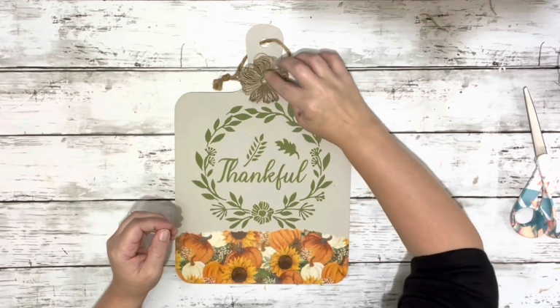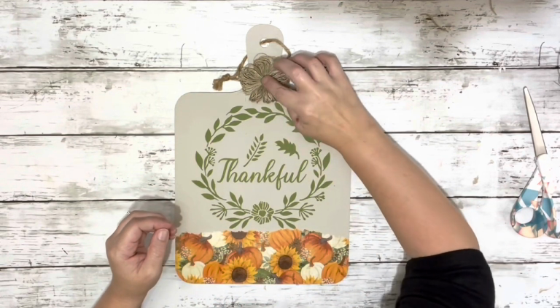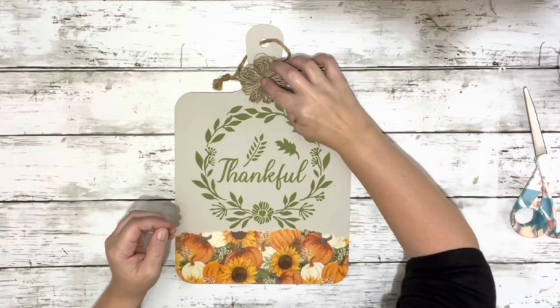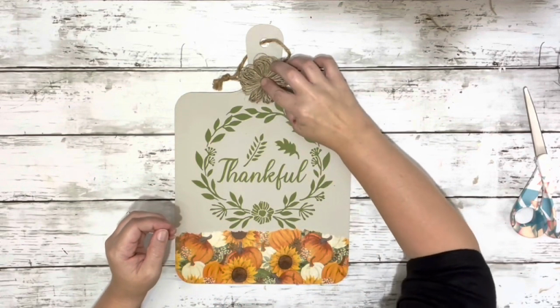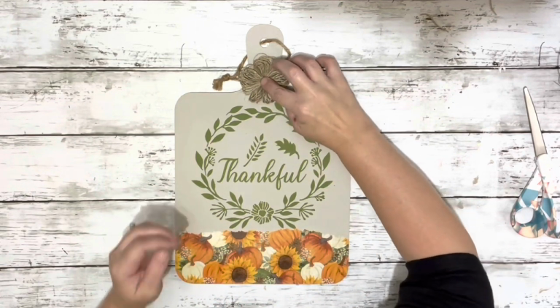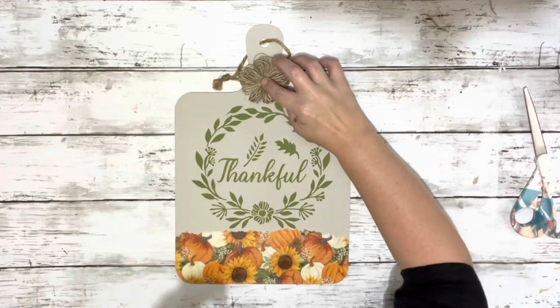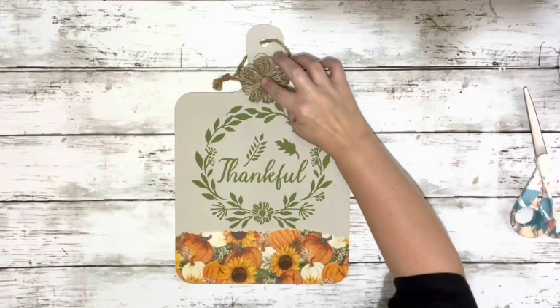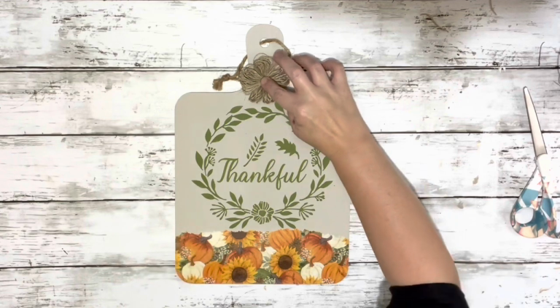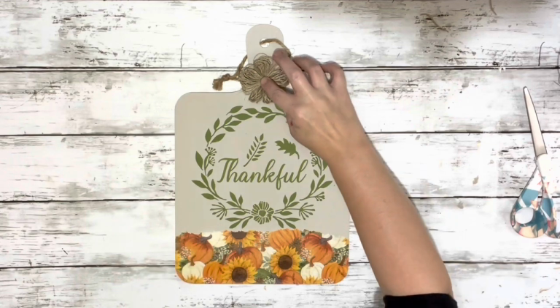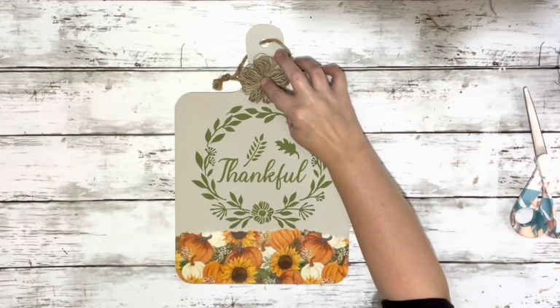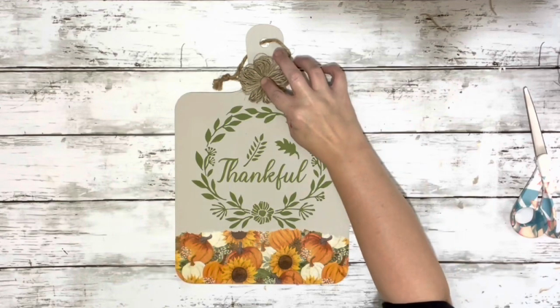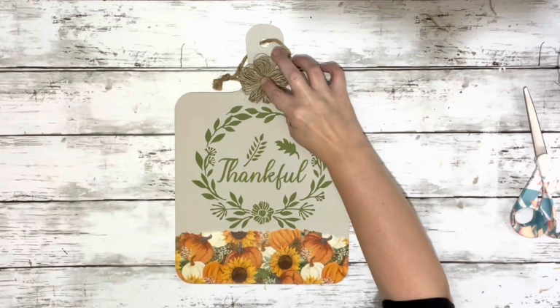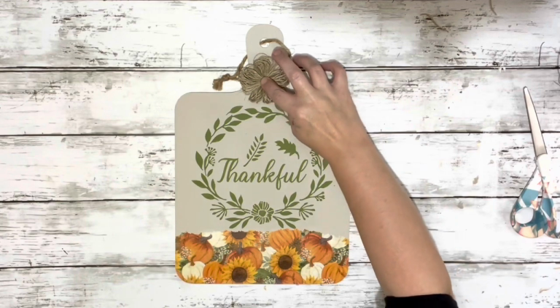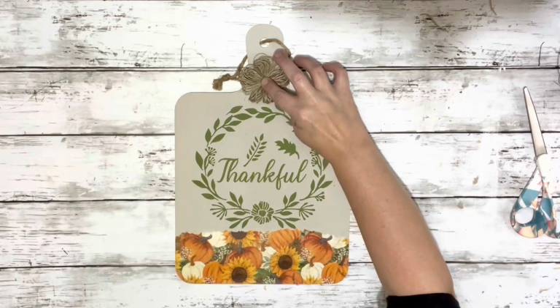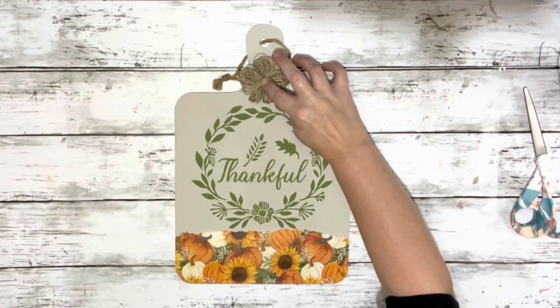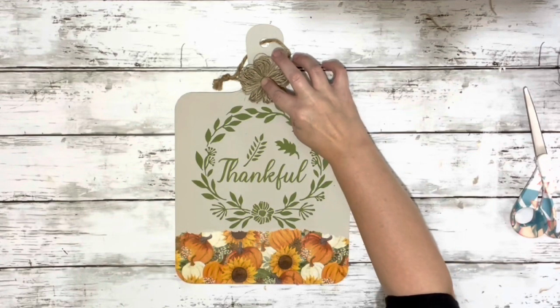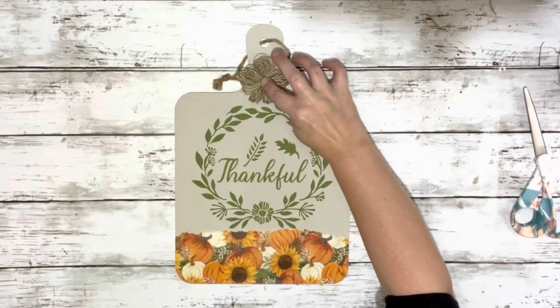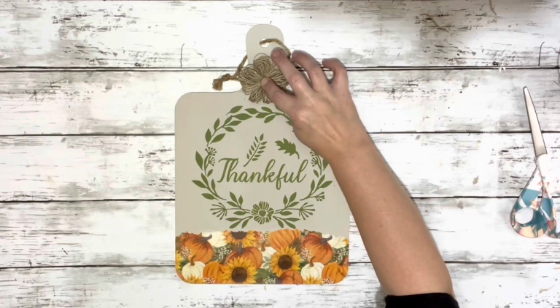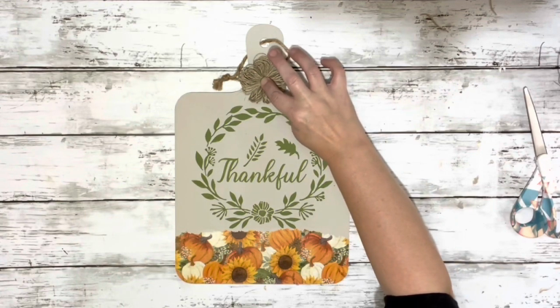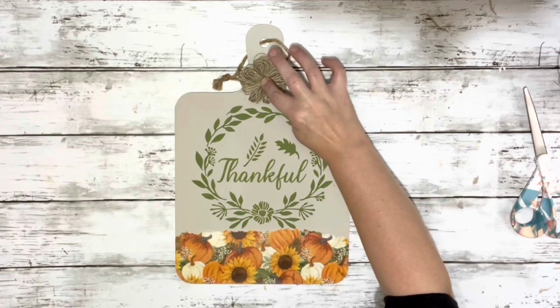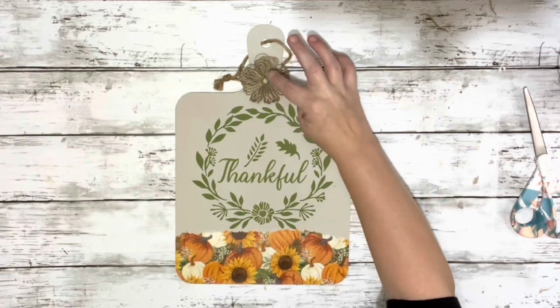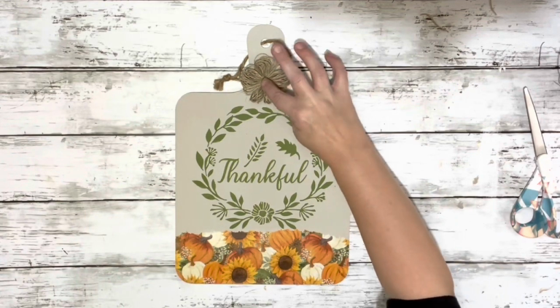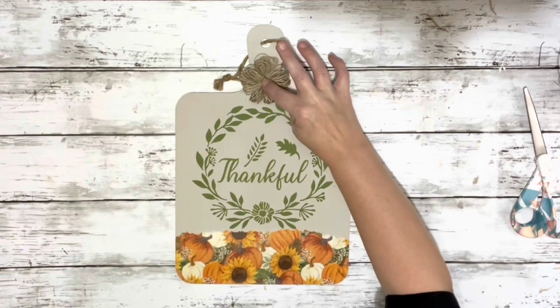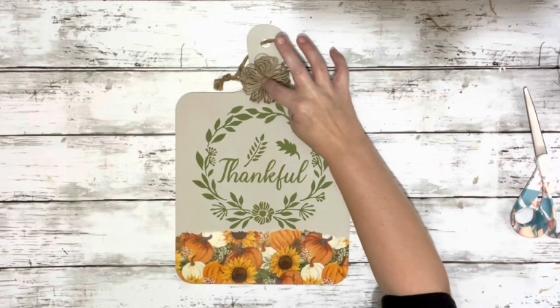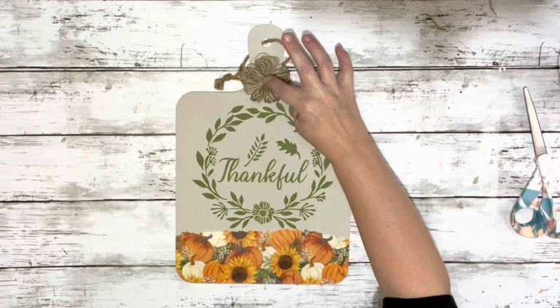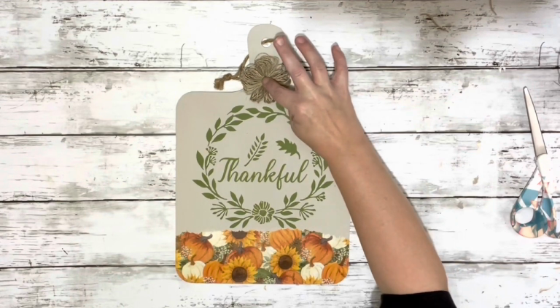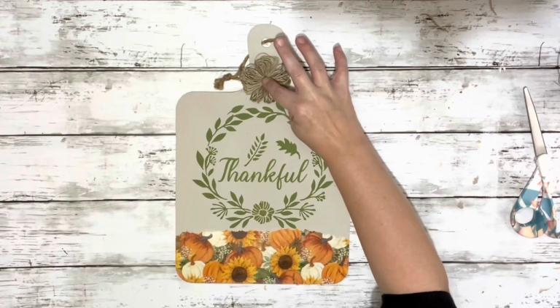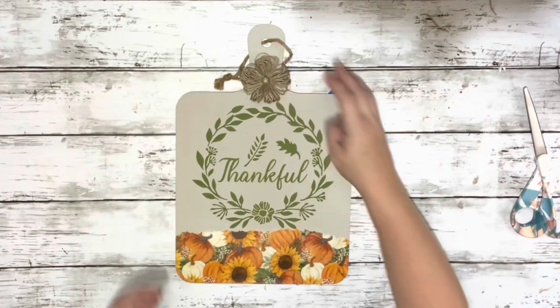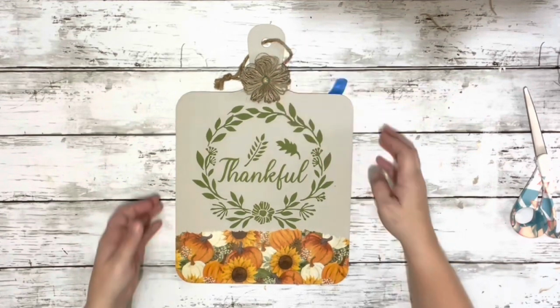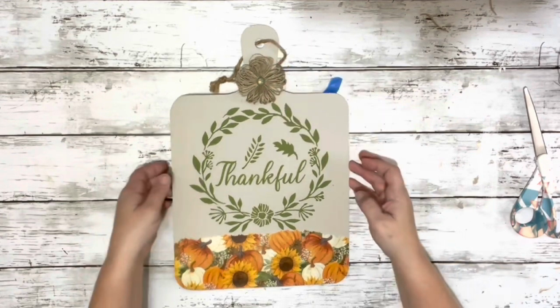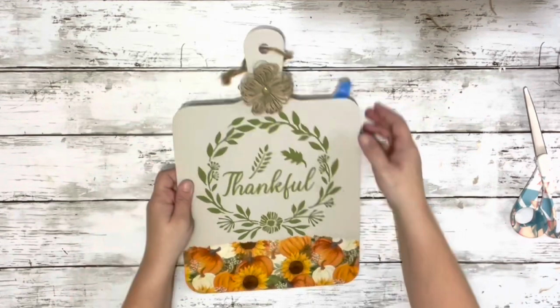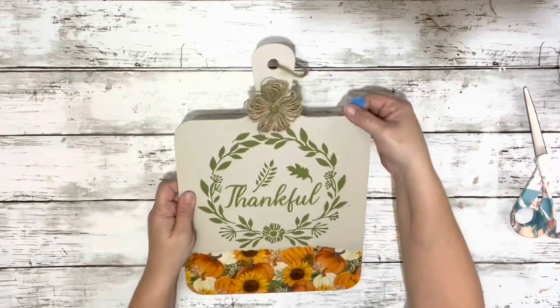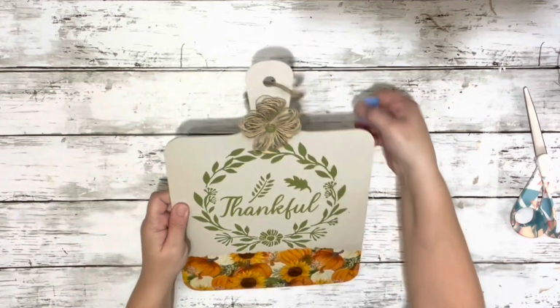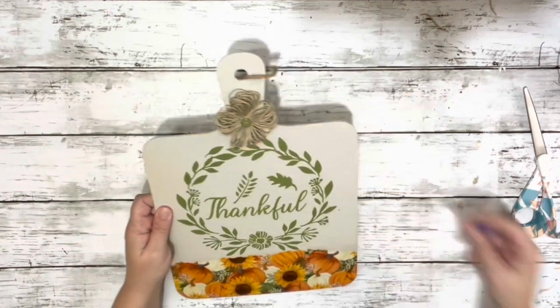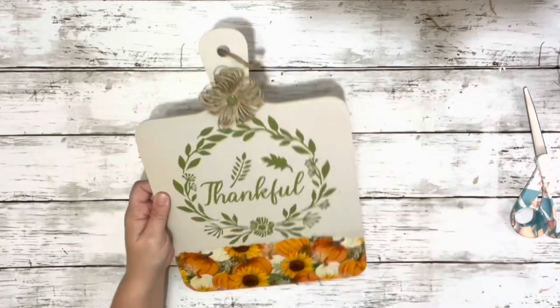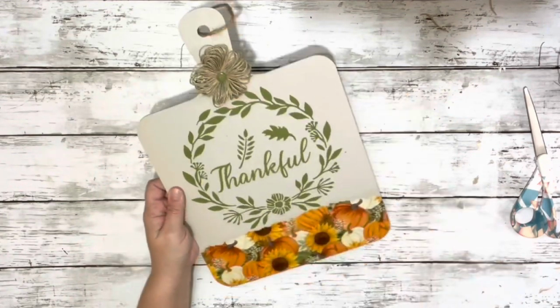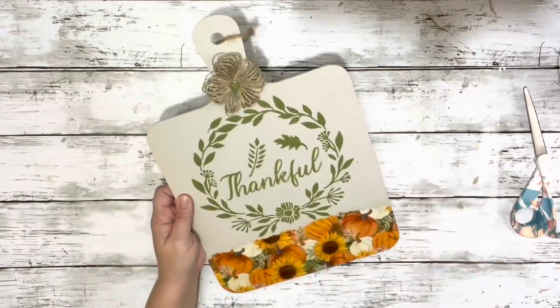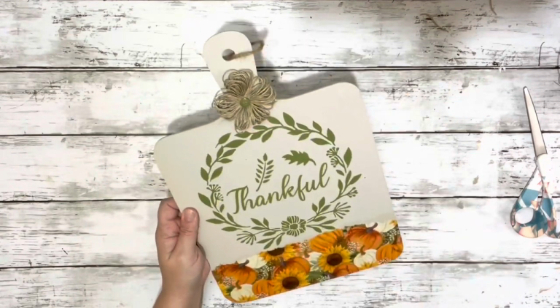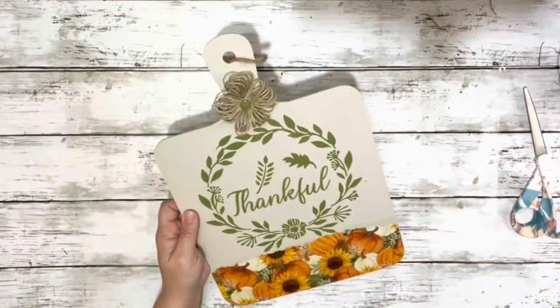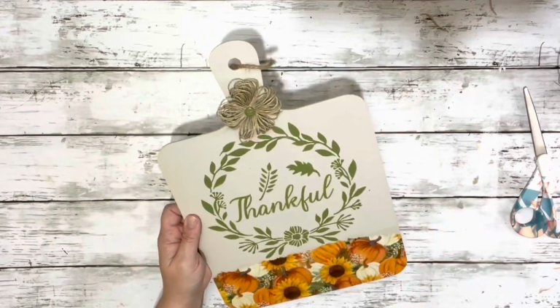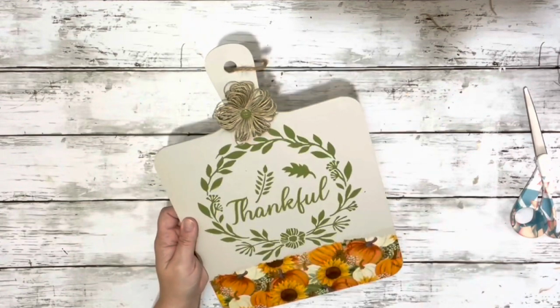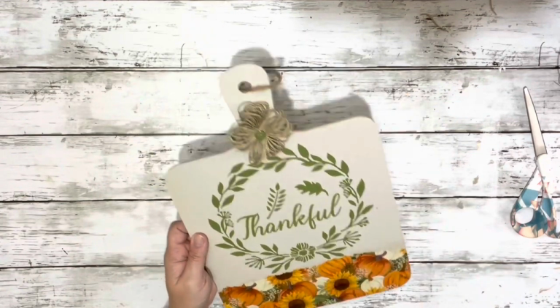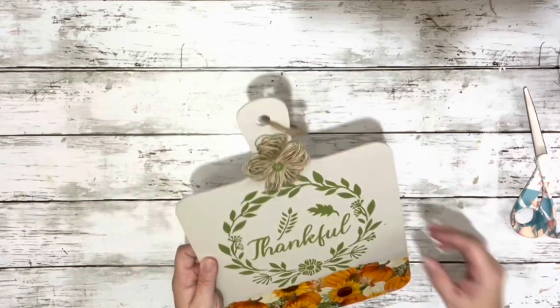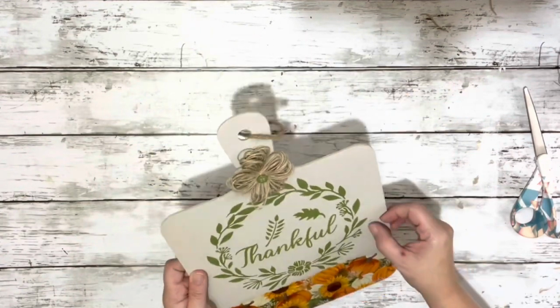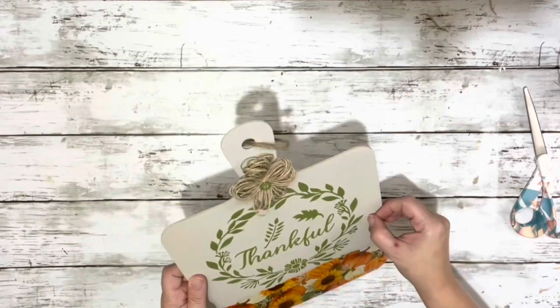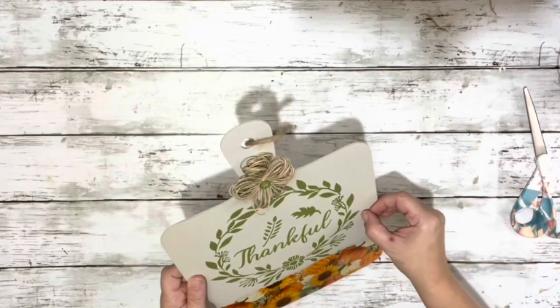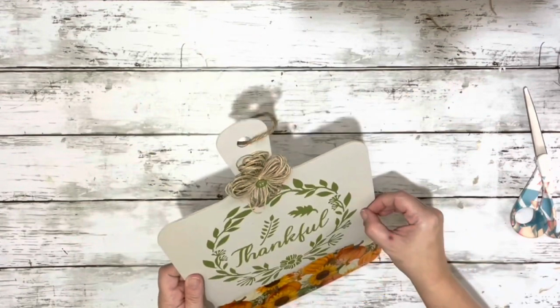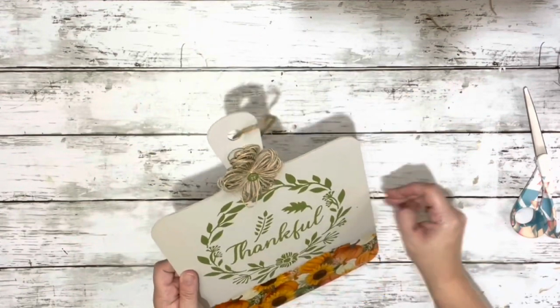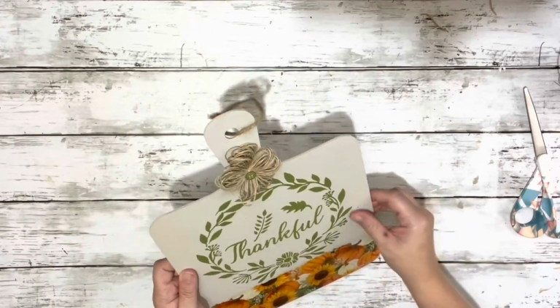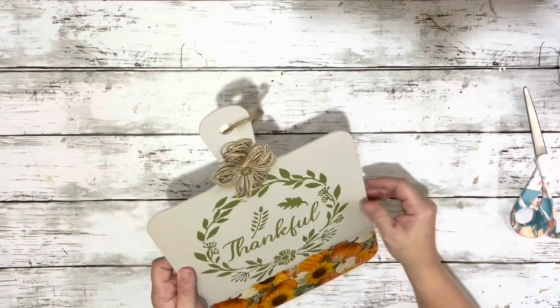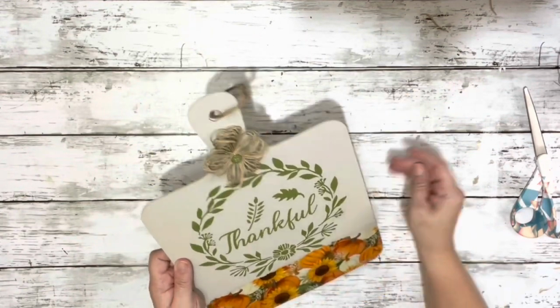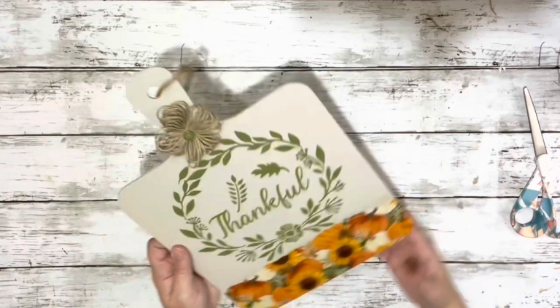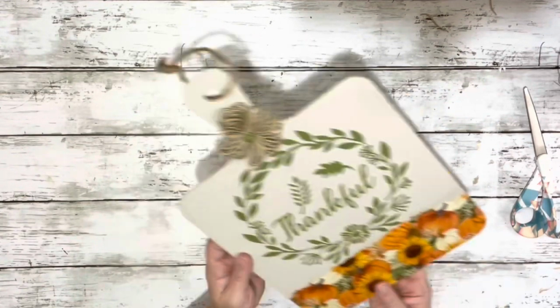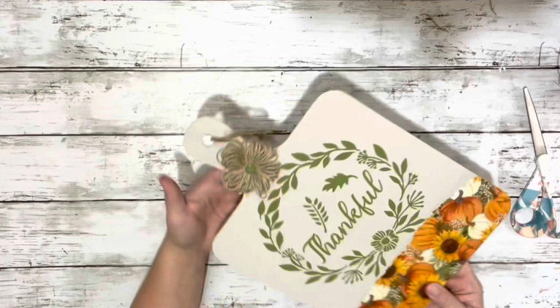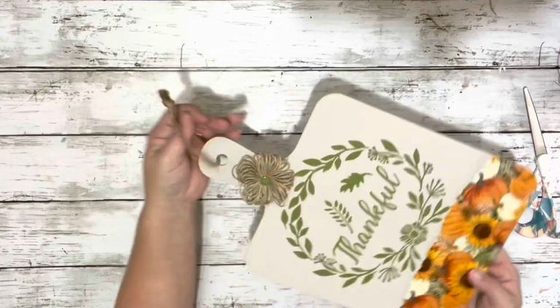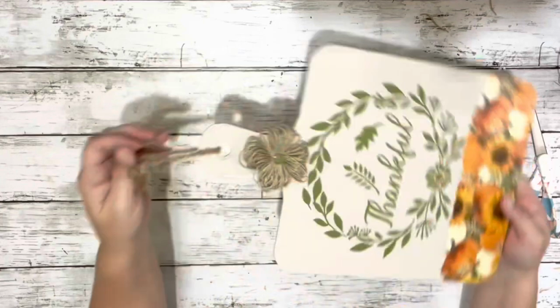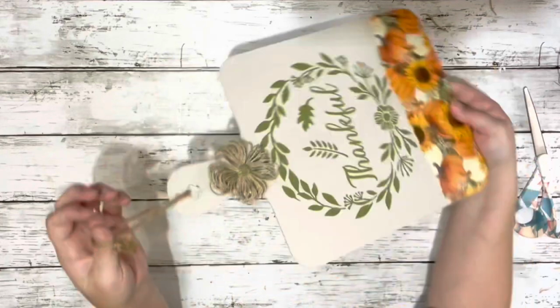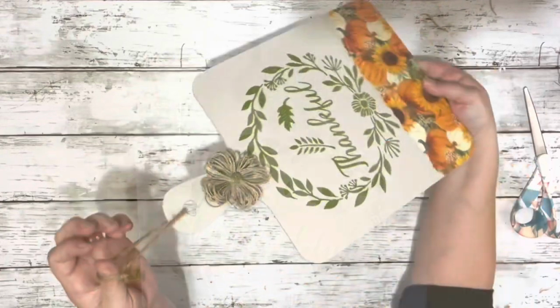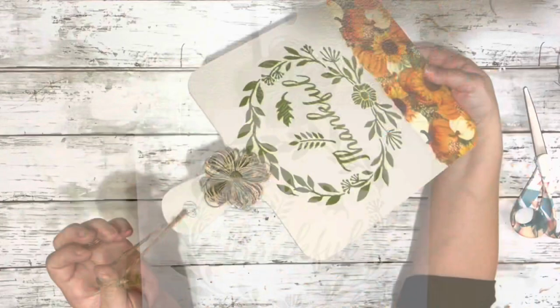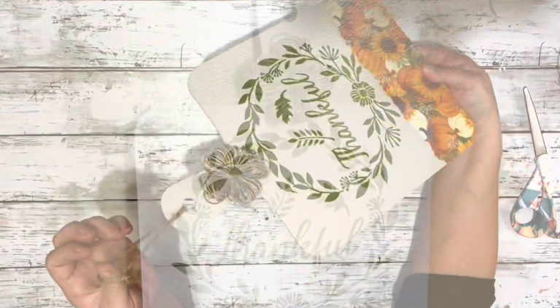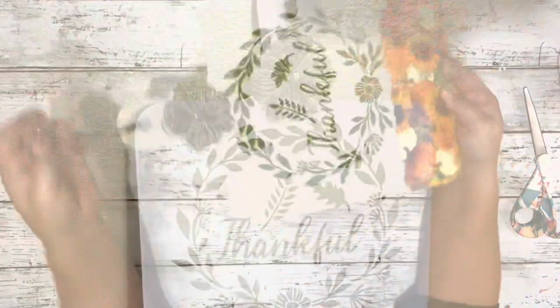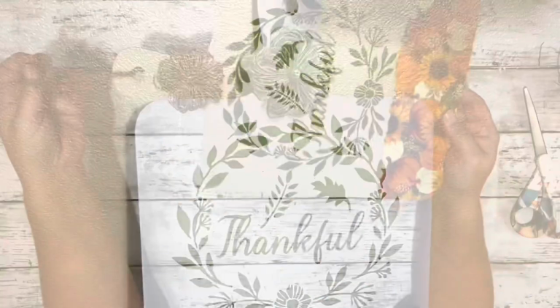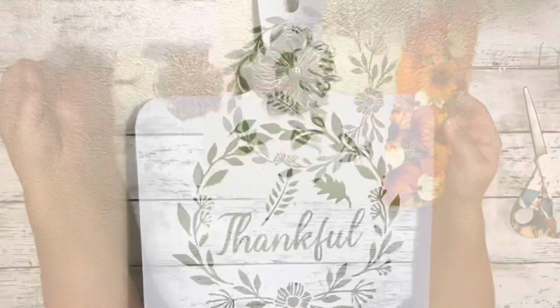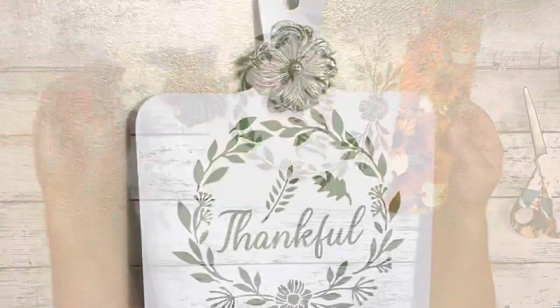And that is it! I think it ended up turning out really cute. Thank you guys so much for watching — I hope you enjoyed this video.